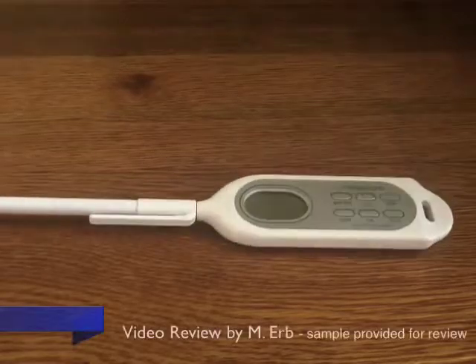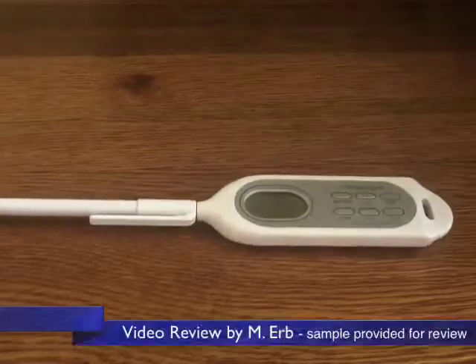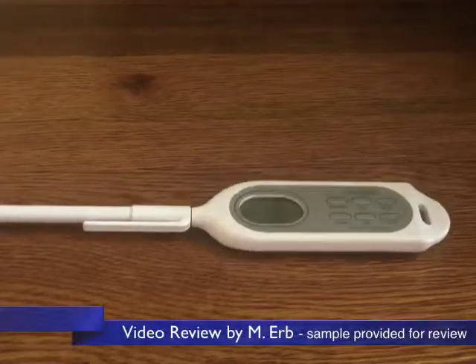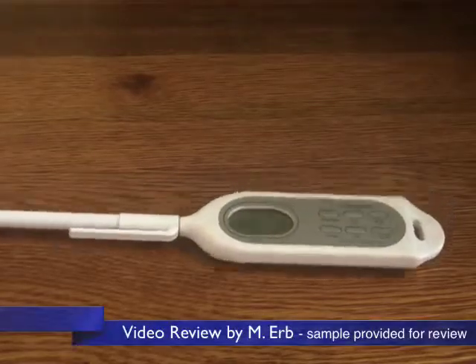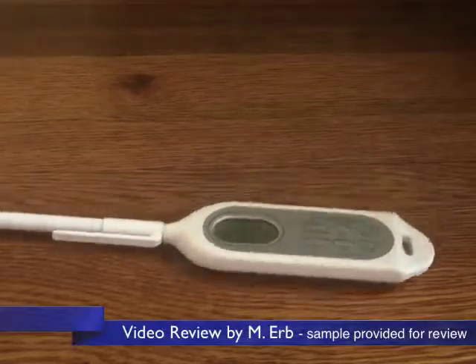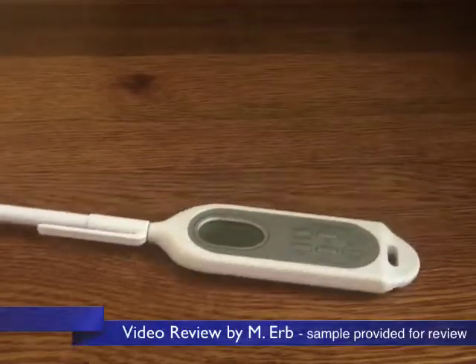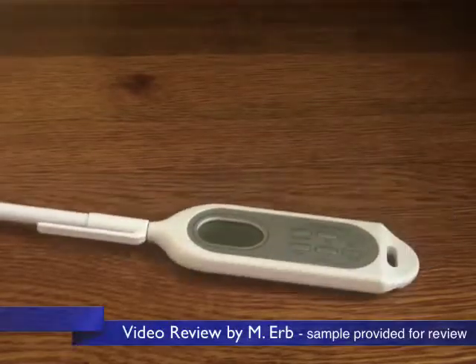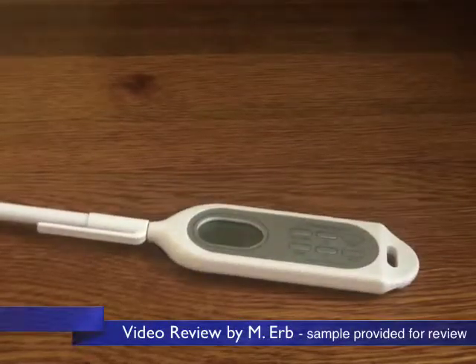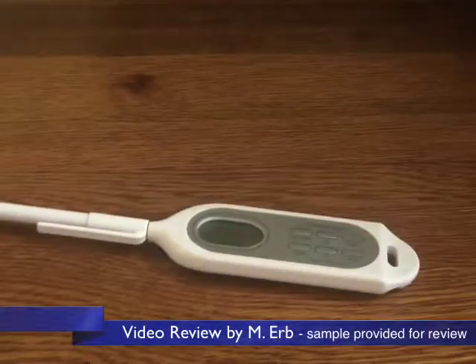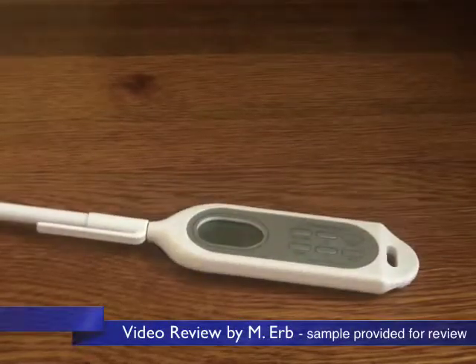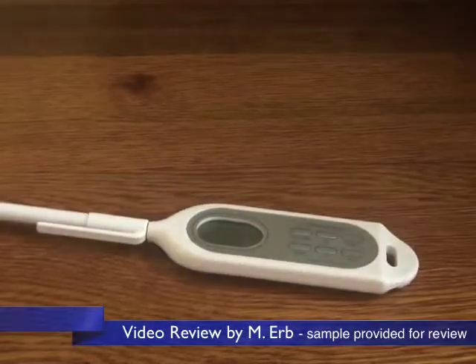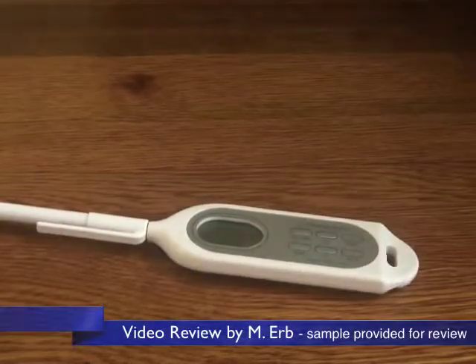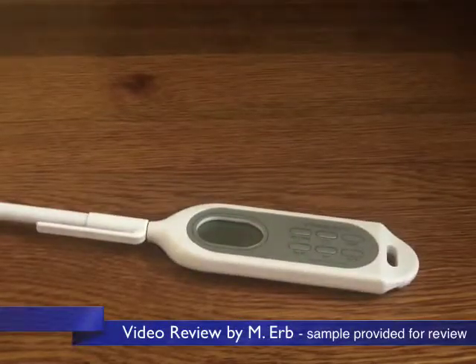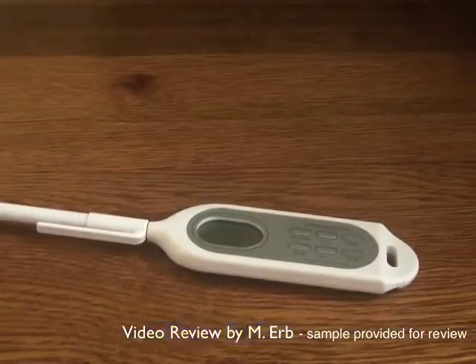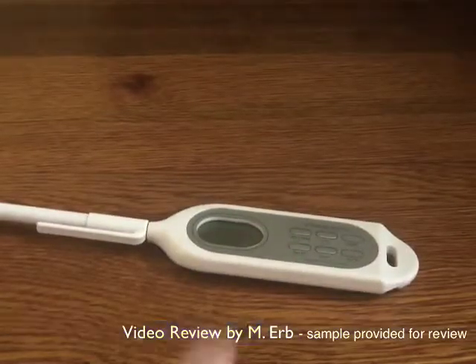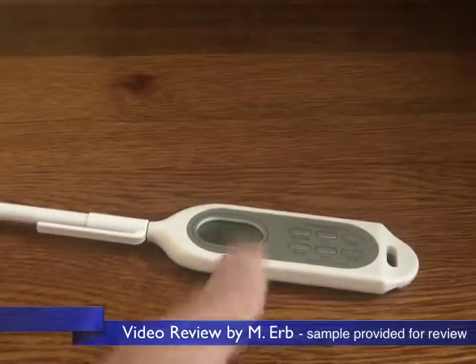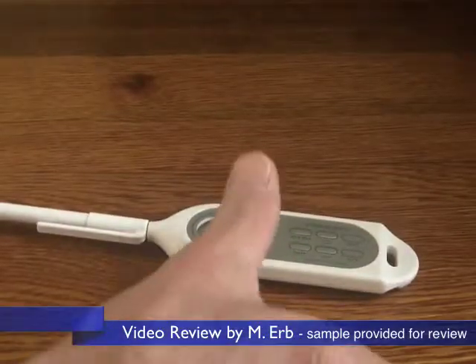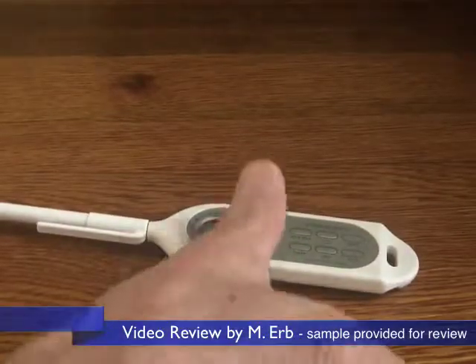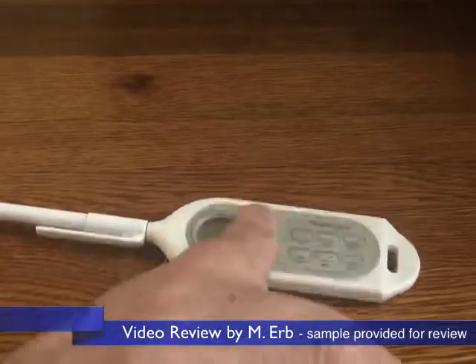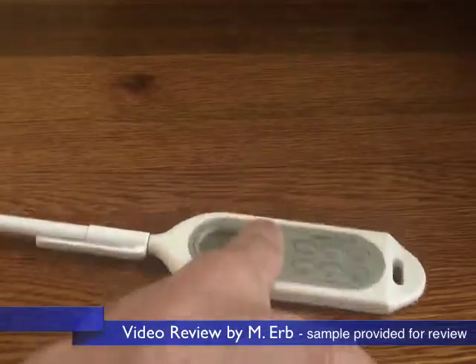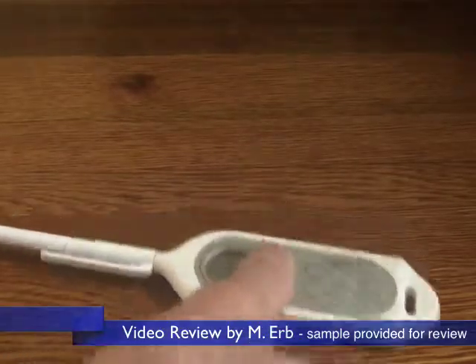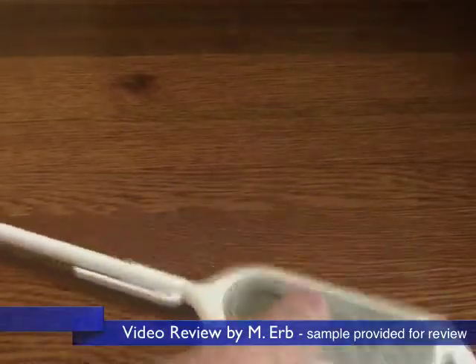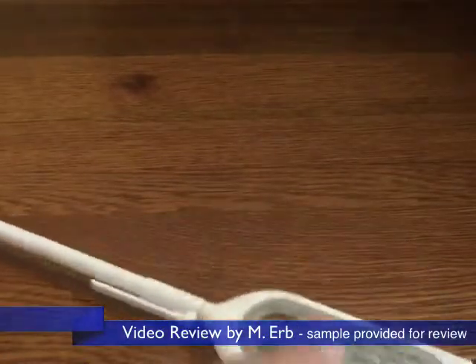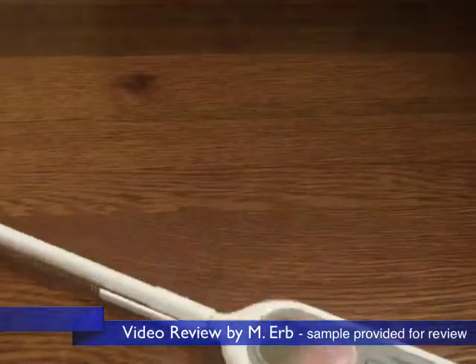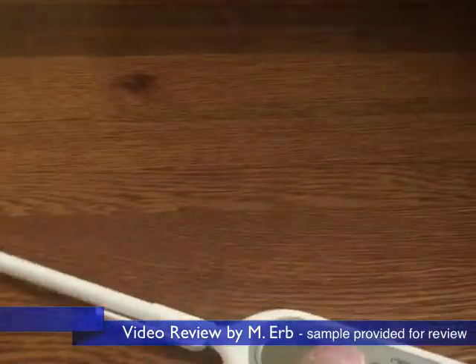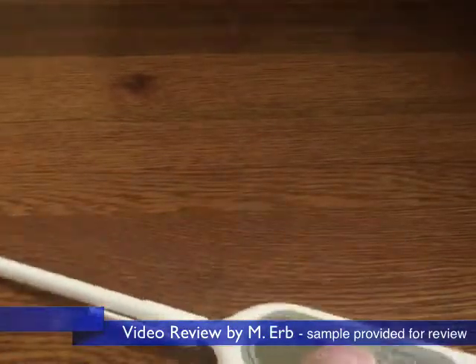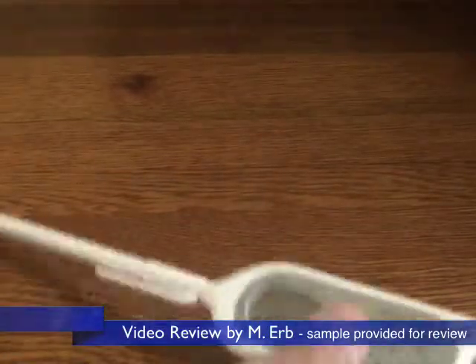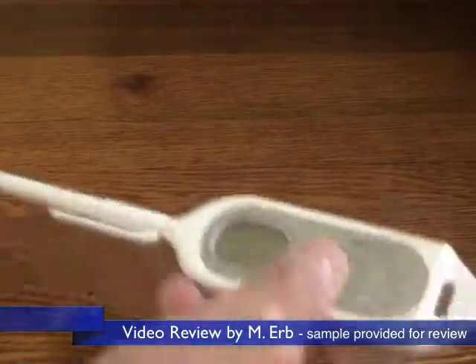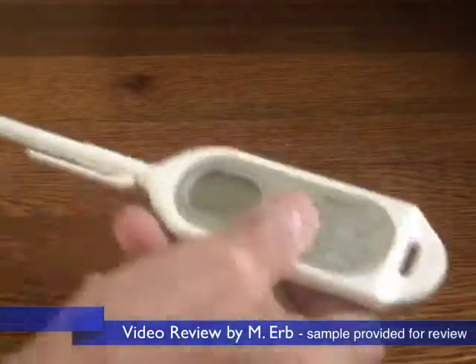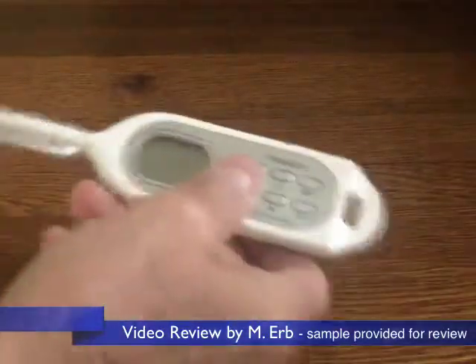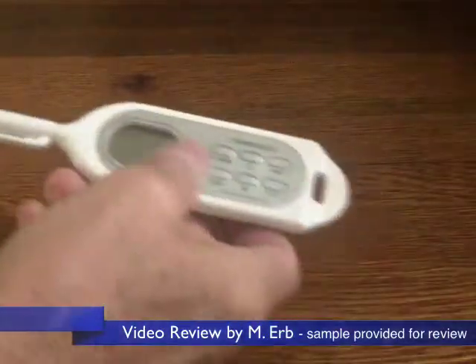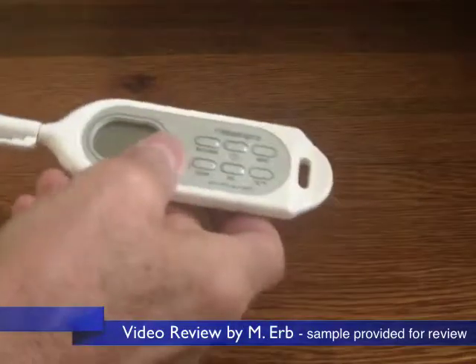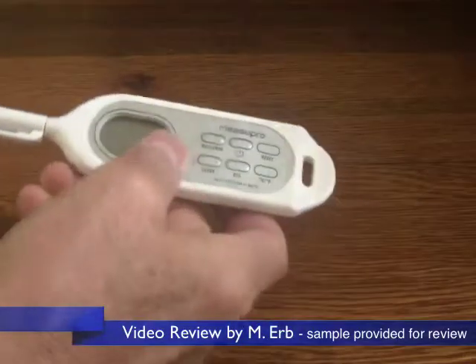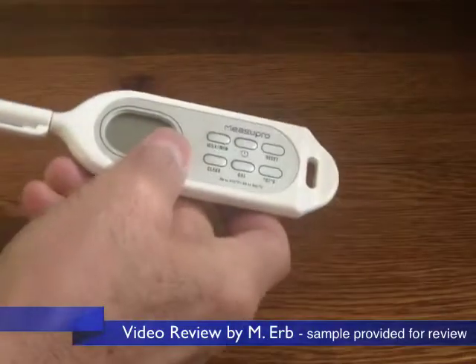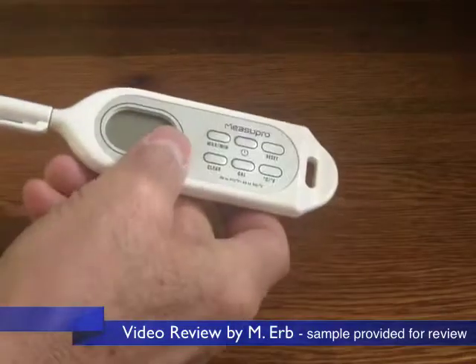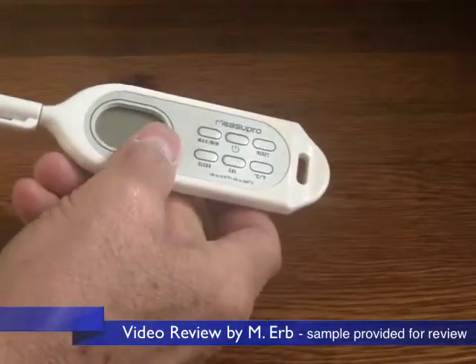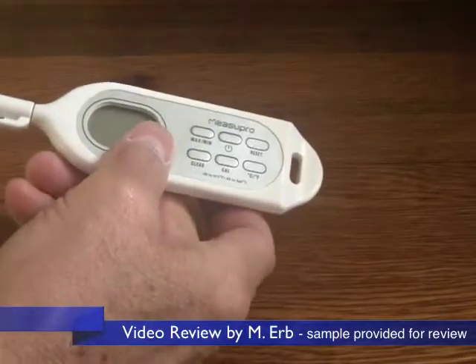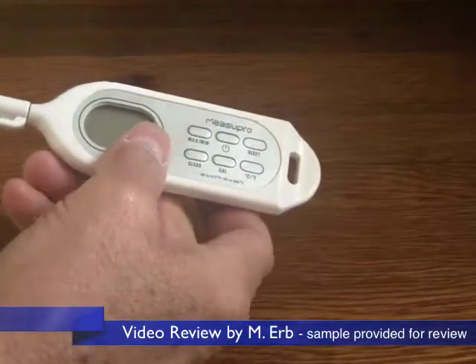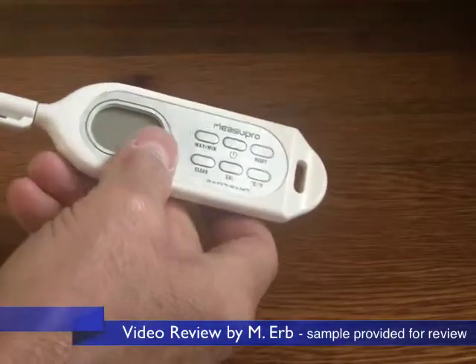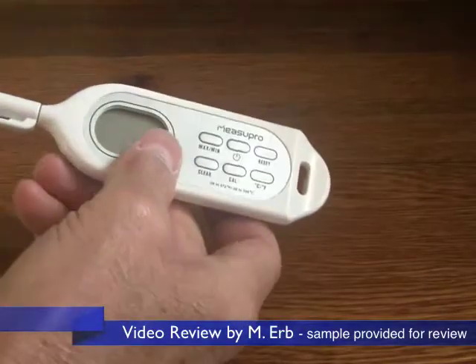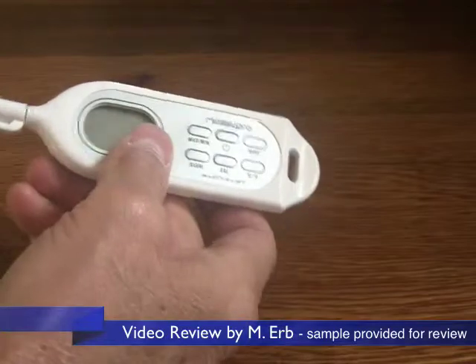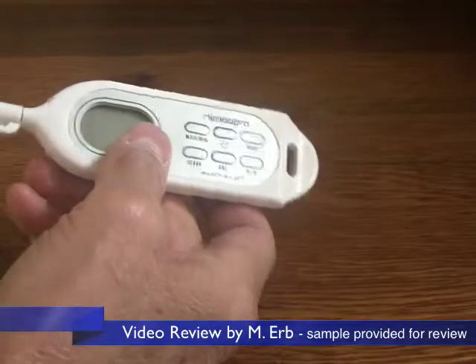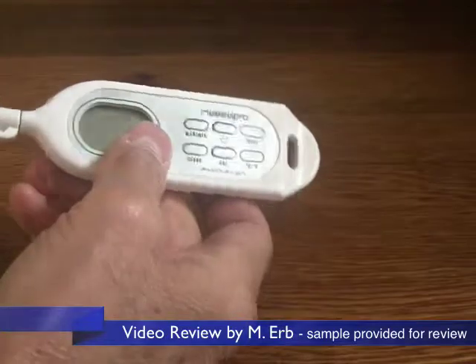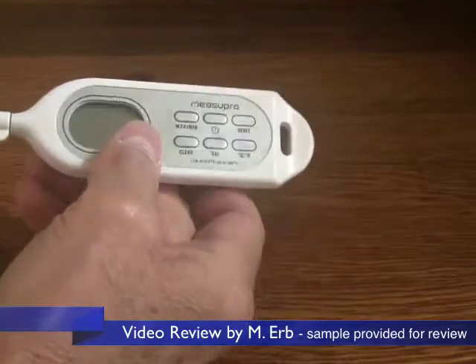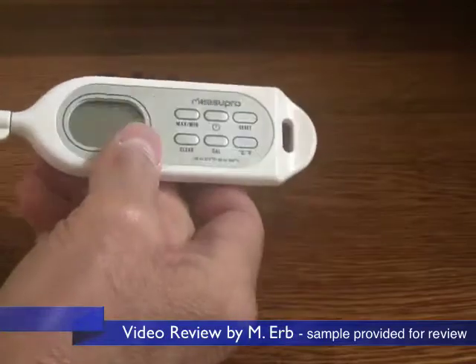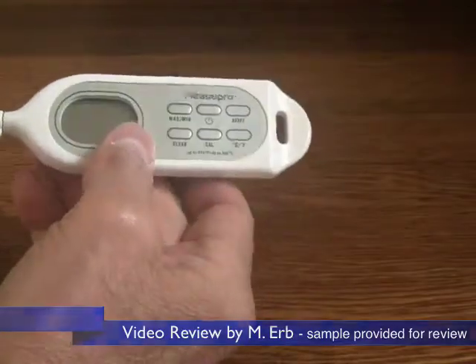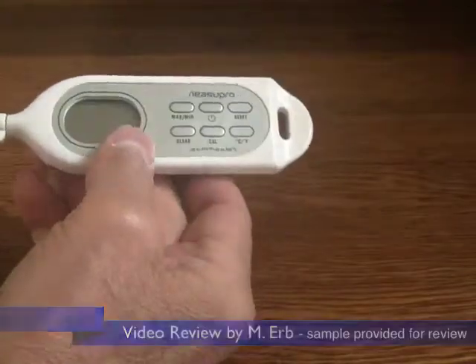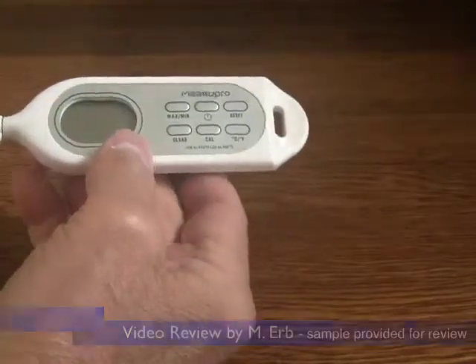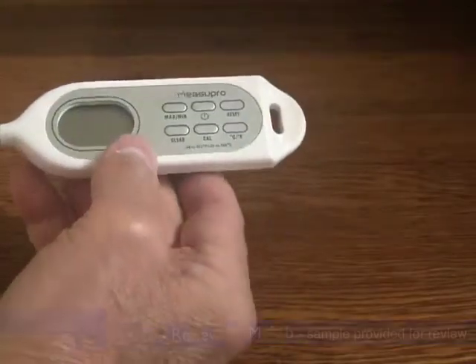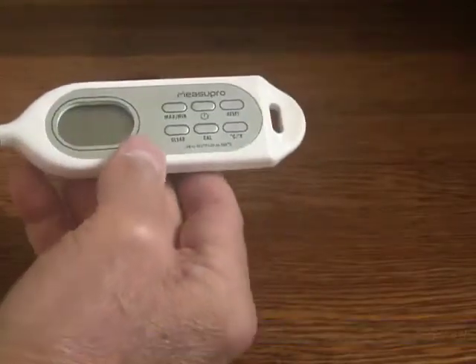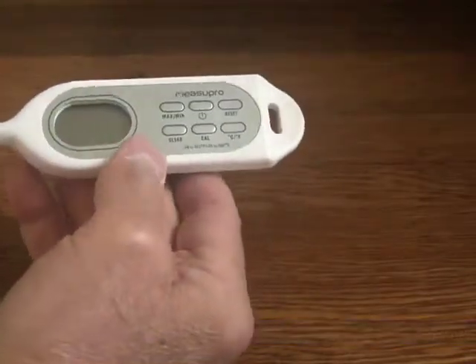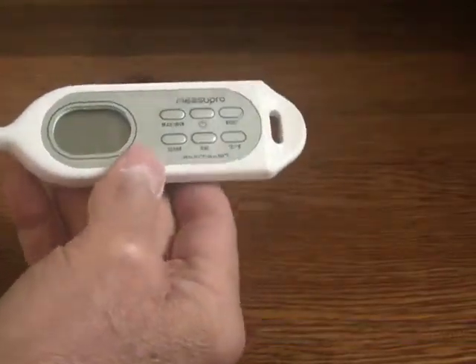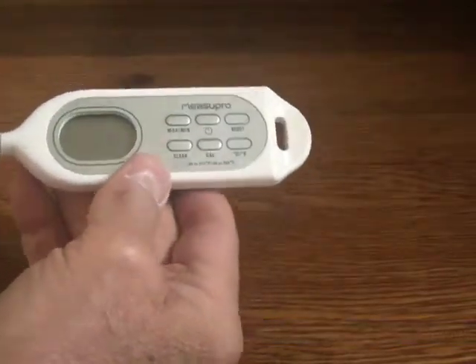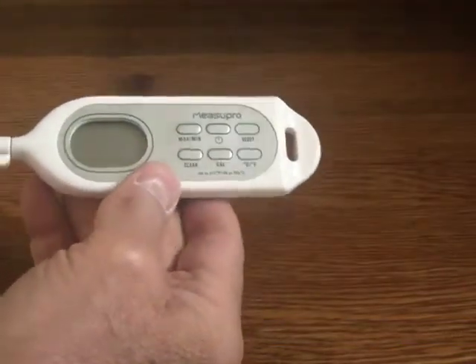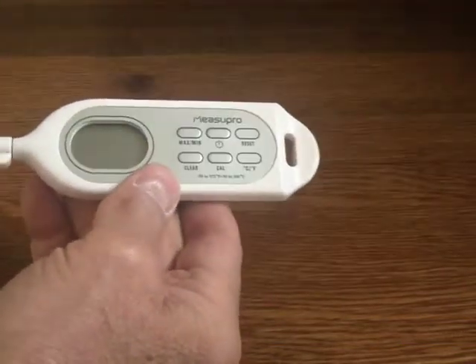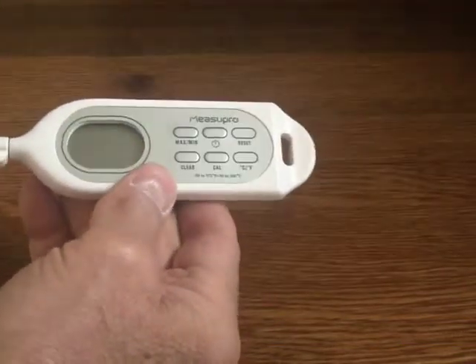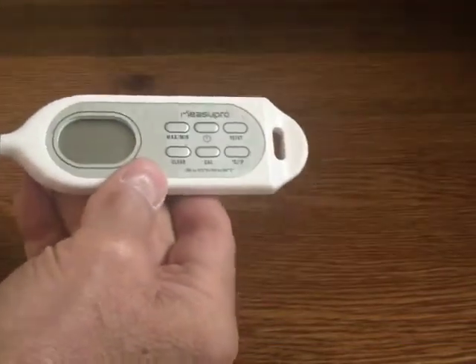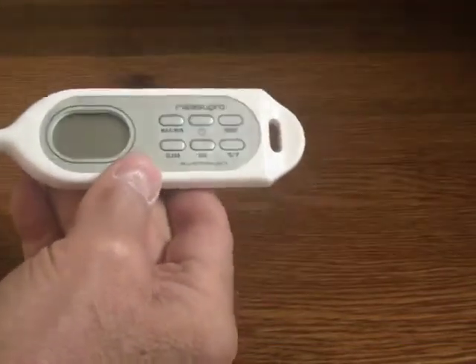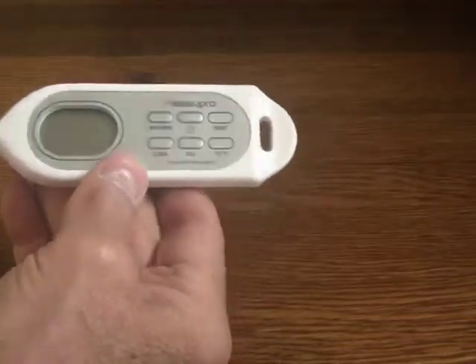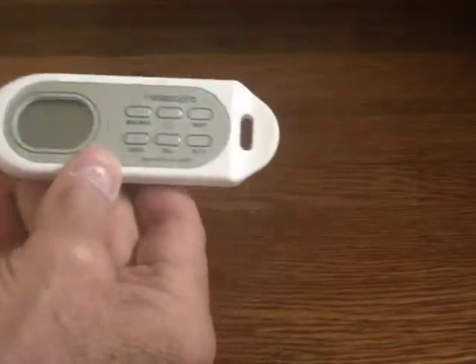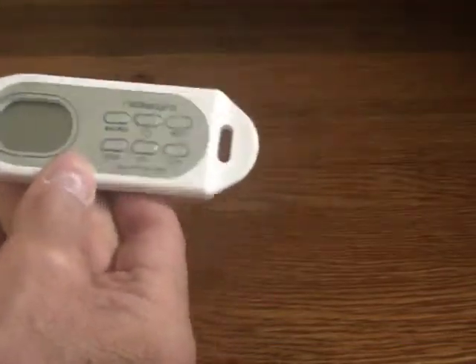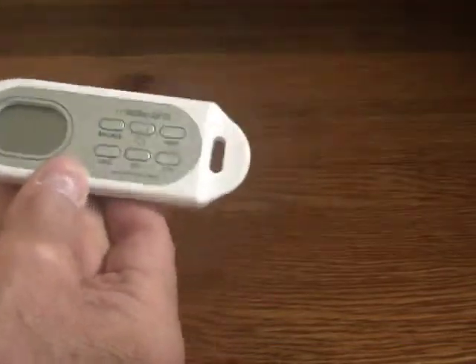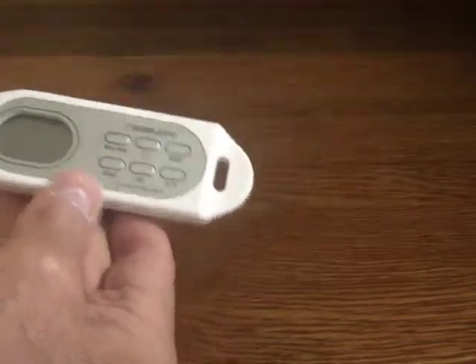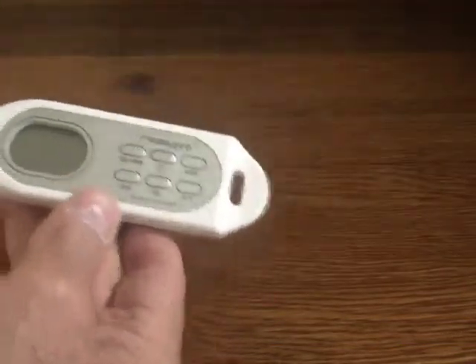Hi, this is Michael, and this is my review of the Measure Pro Digital Instant Read Thermometer.